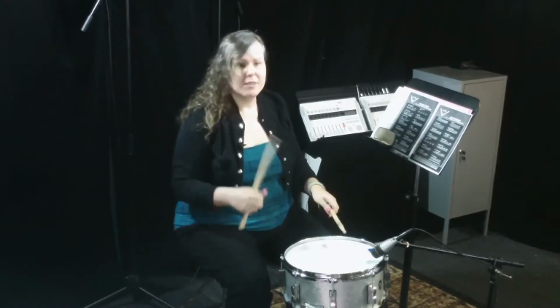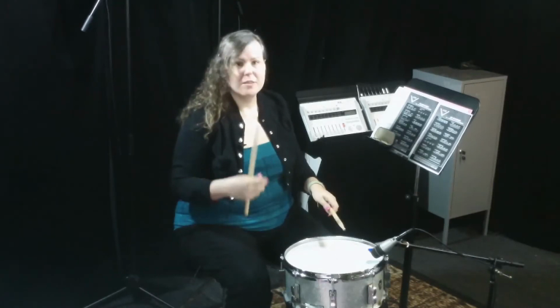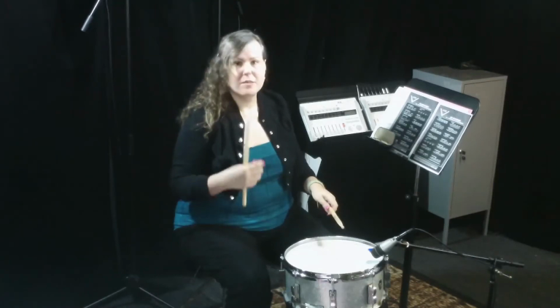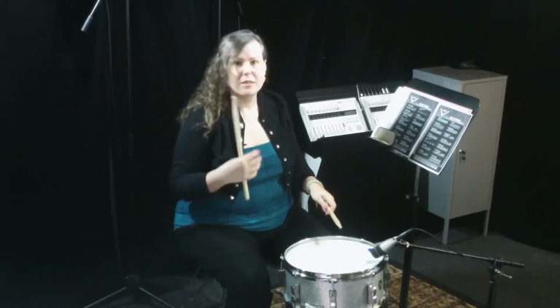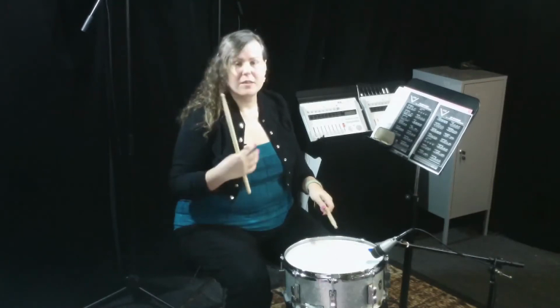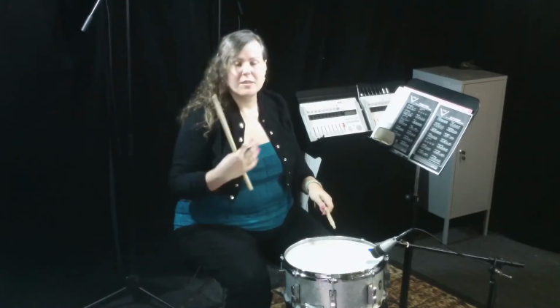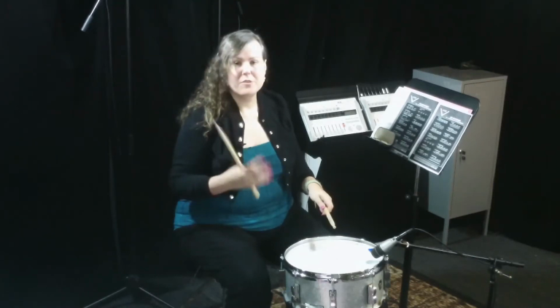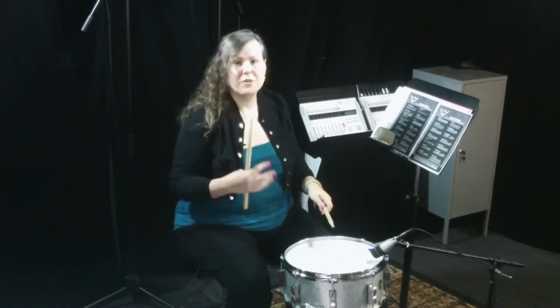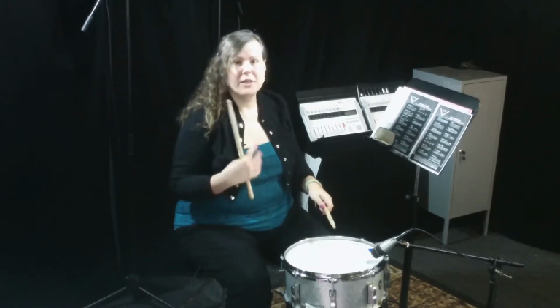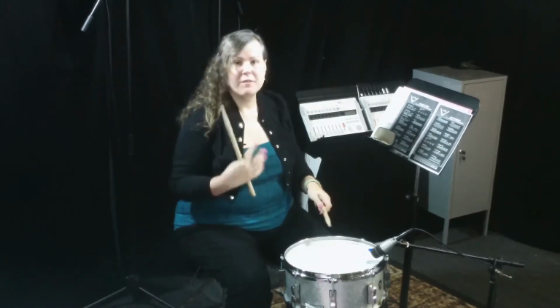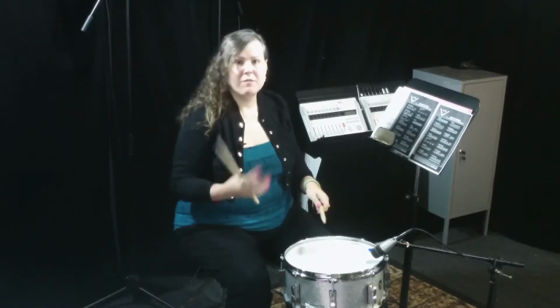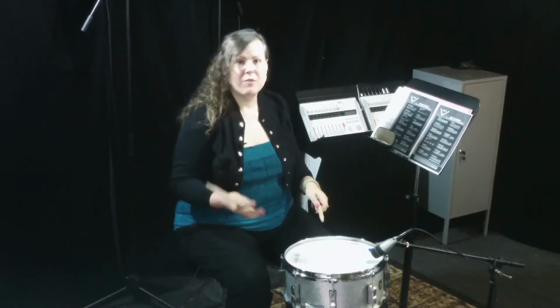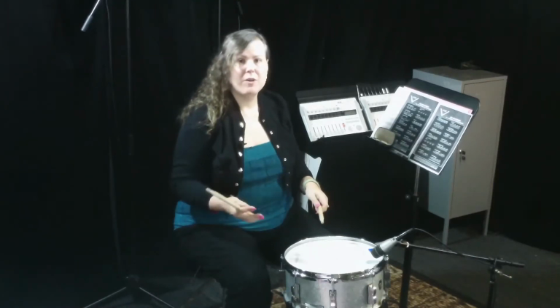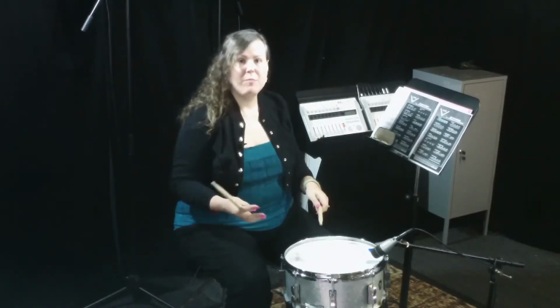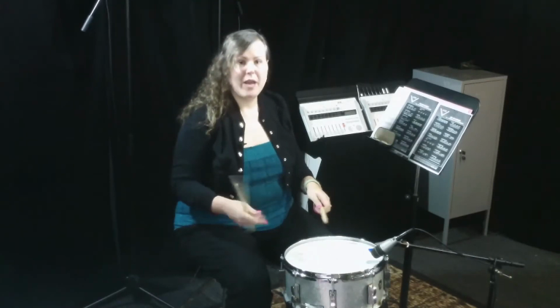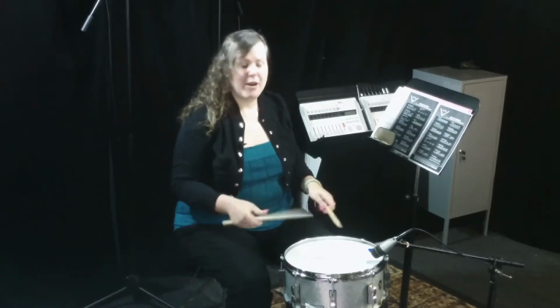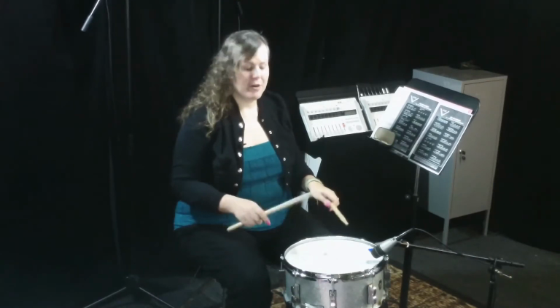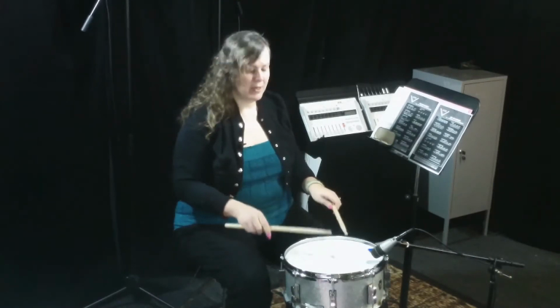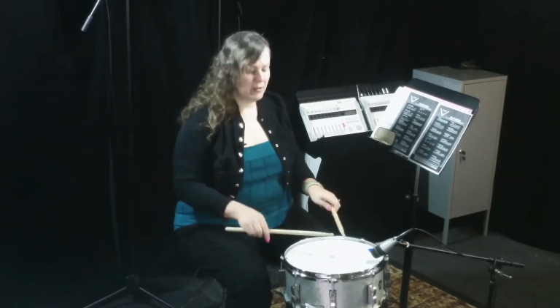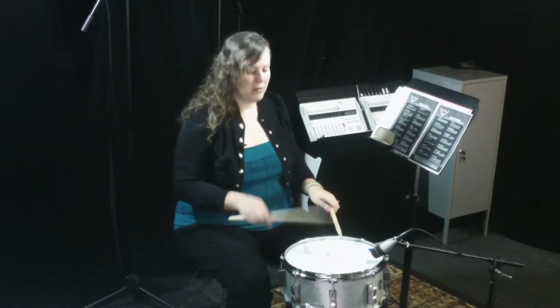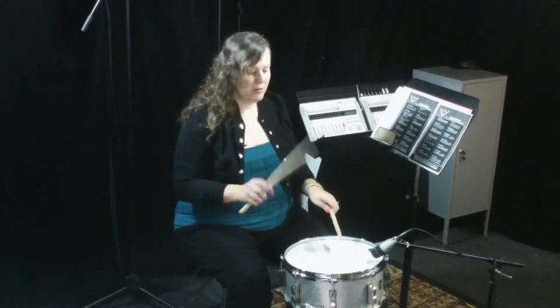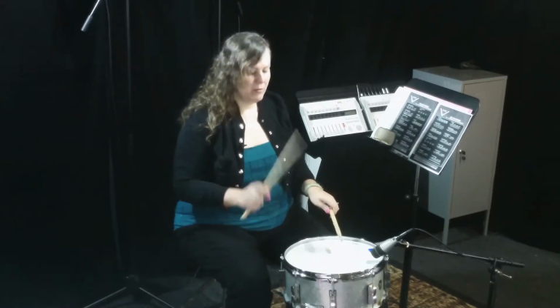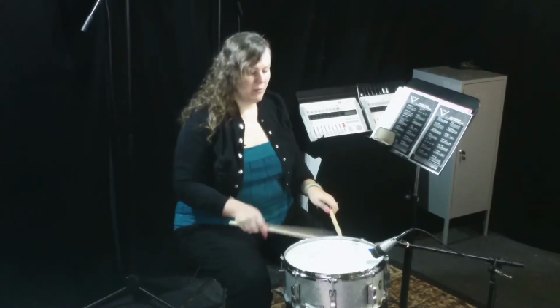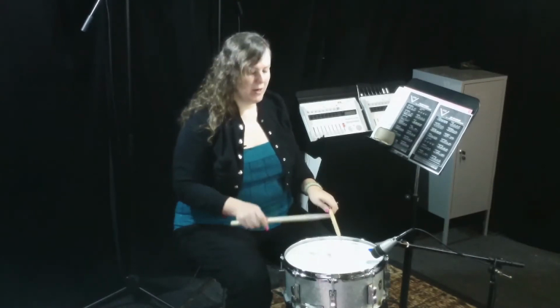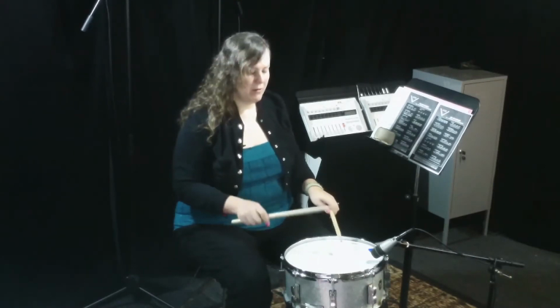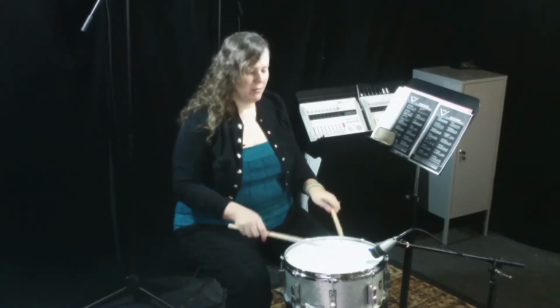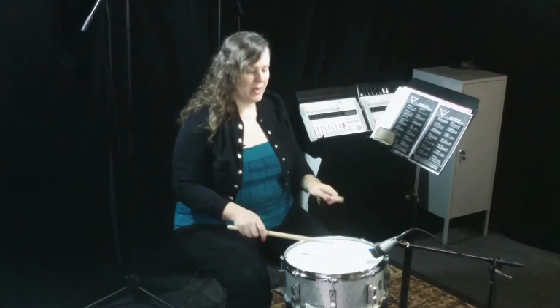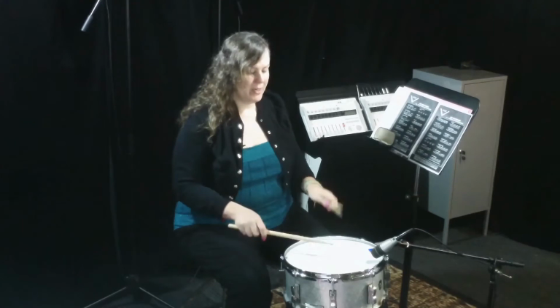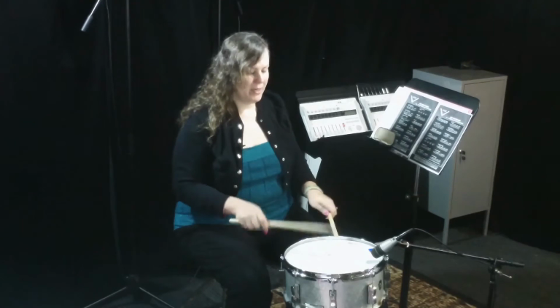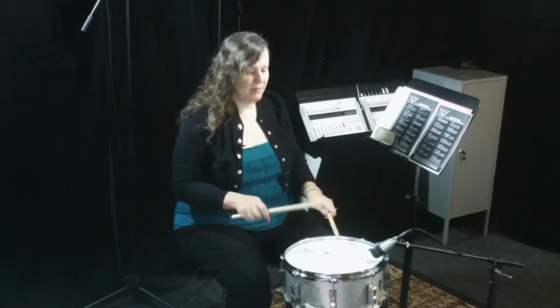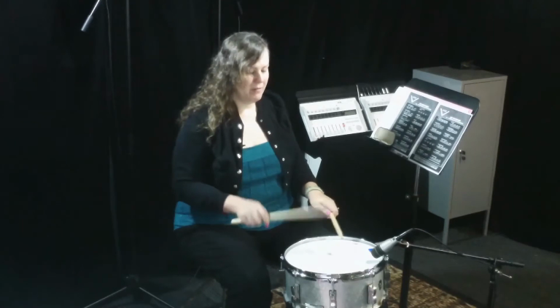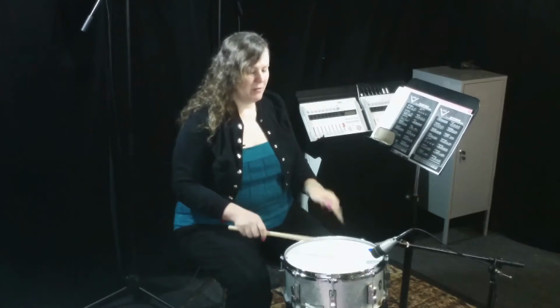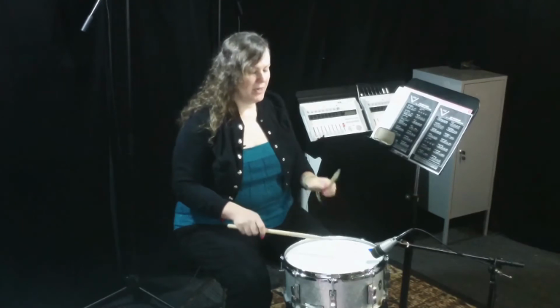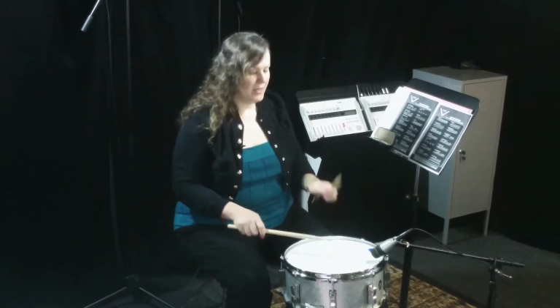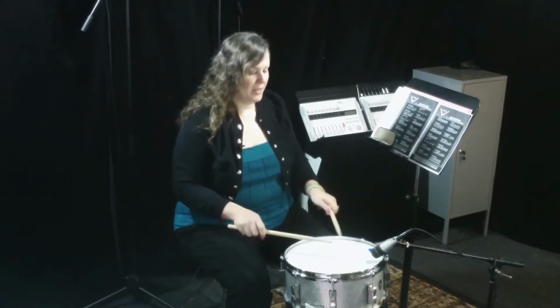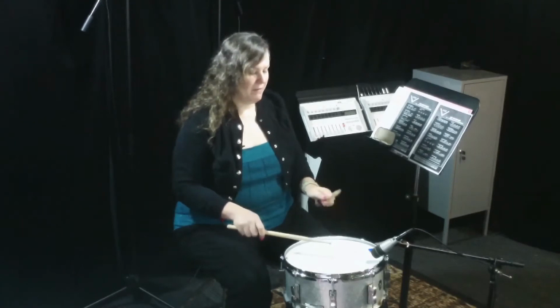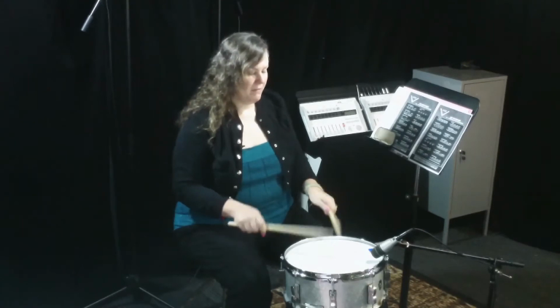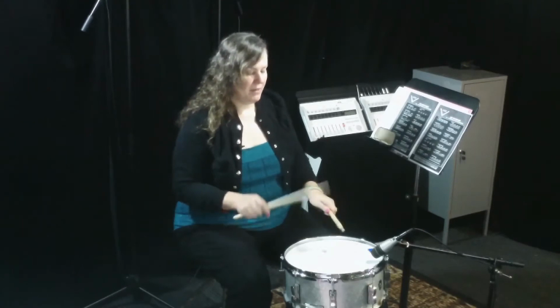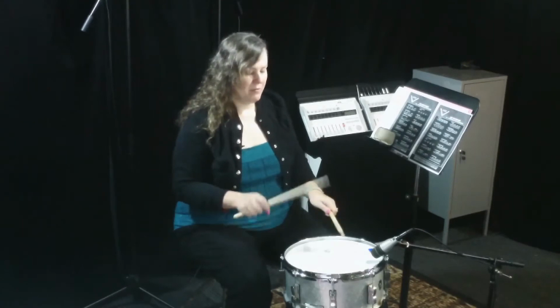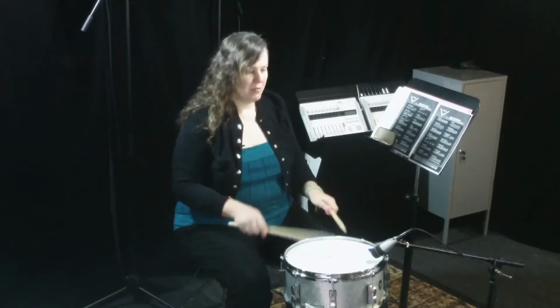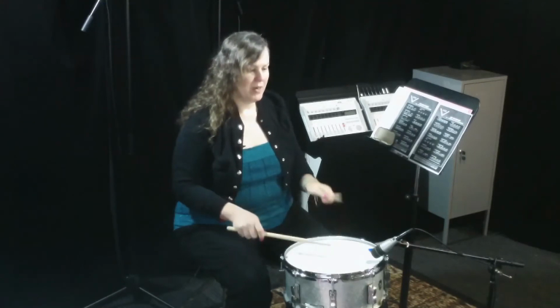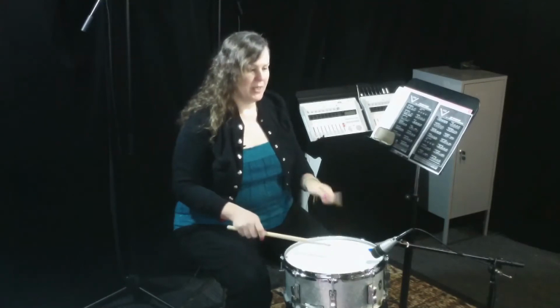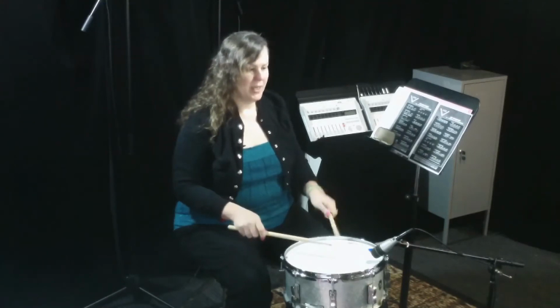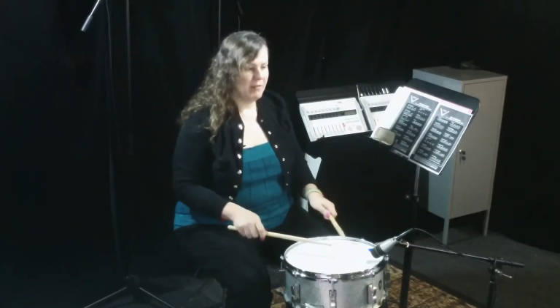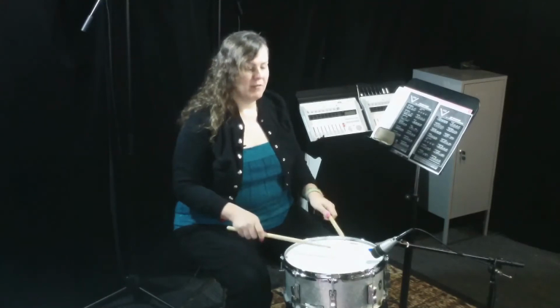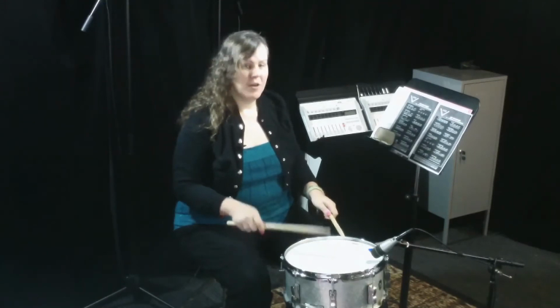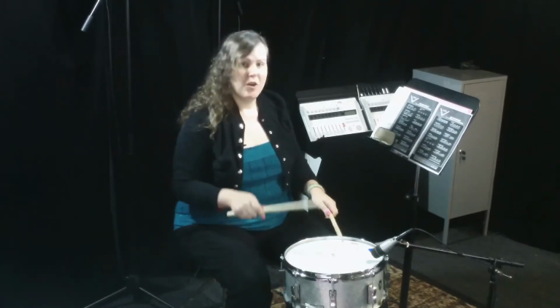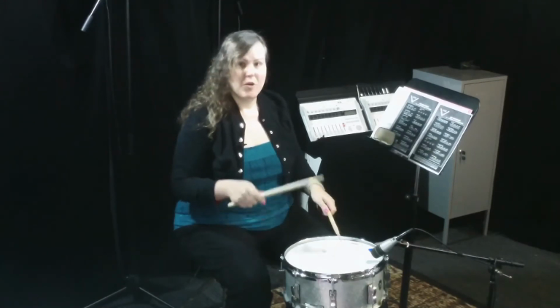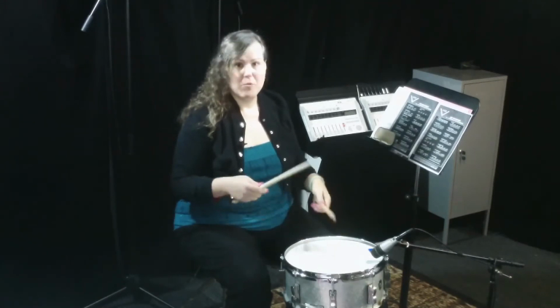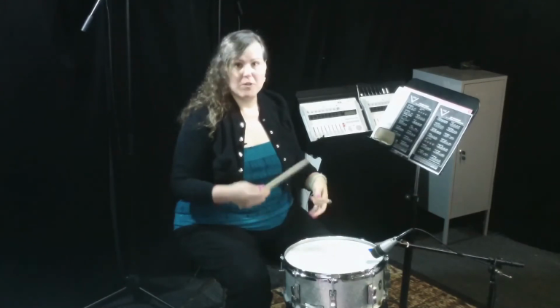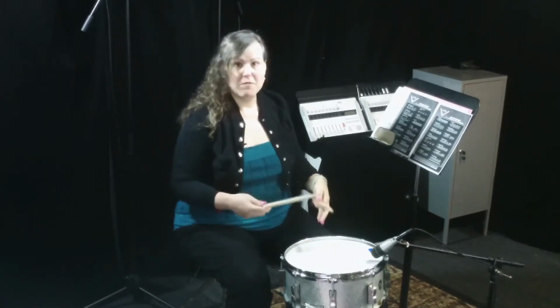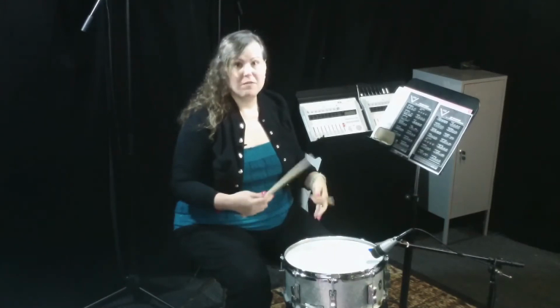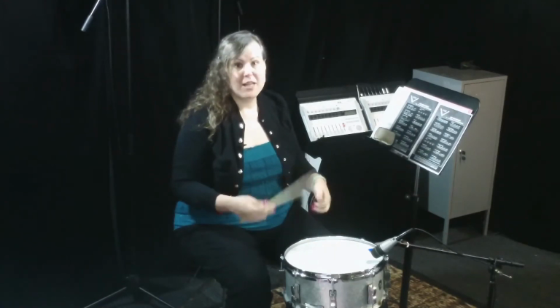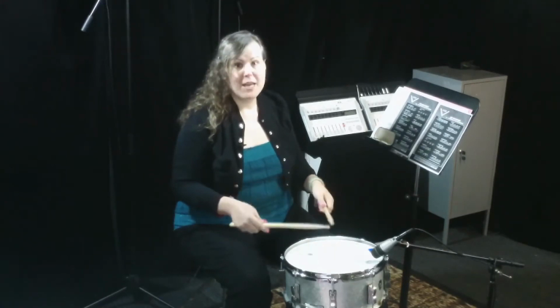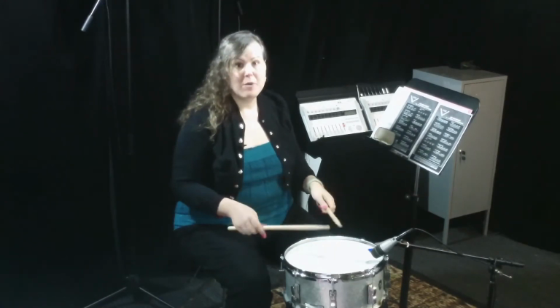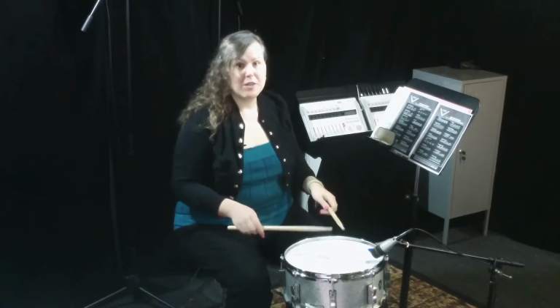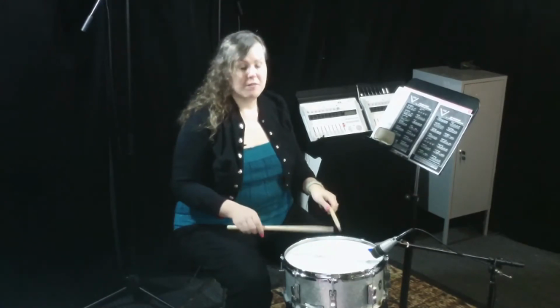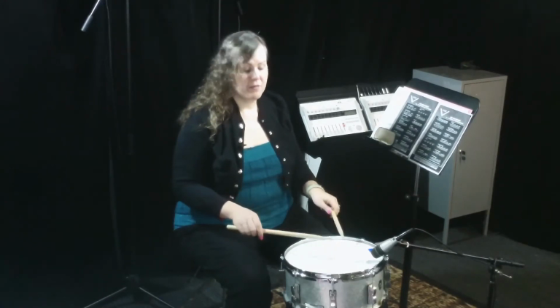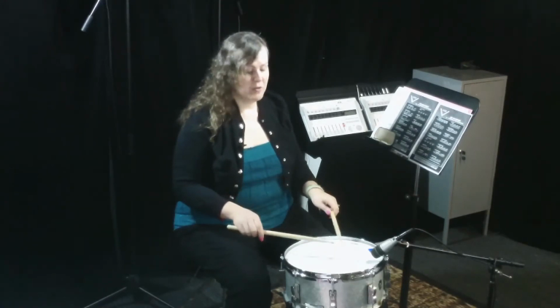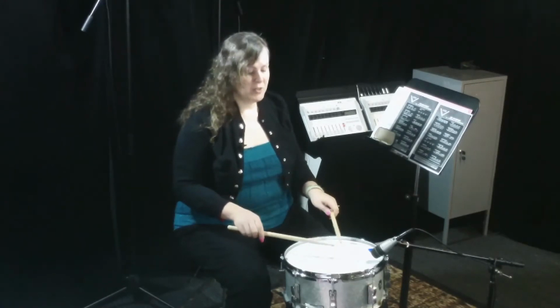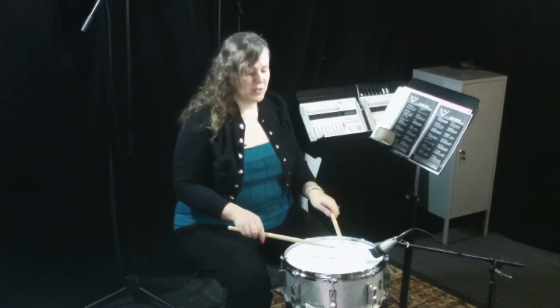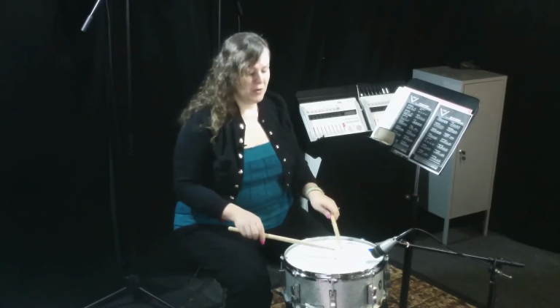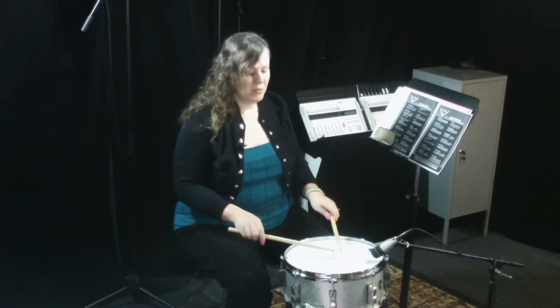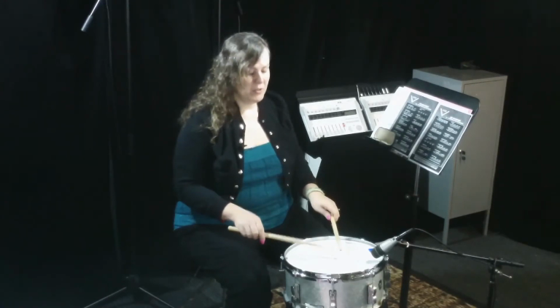It's essentially an inverted paradiddle — right, right, left, right, left, left, right, left — with a flam on the first note.